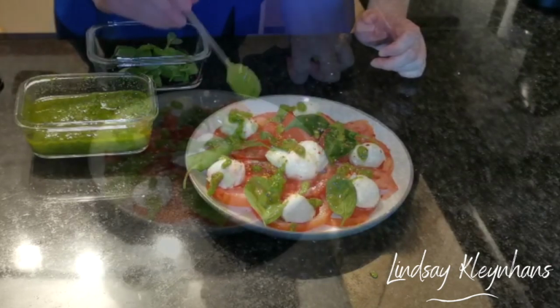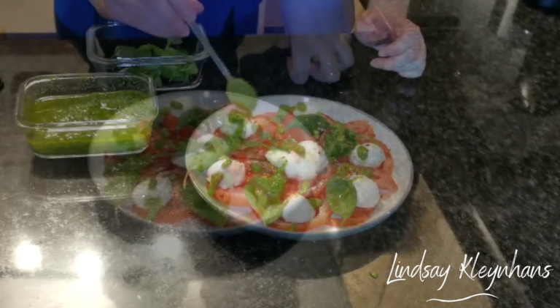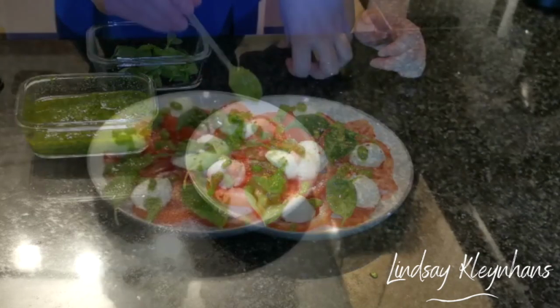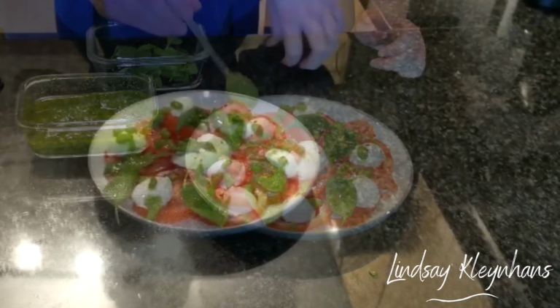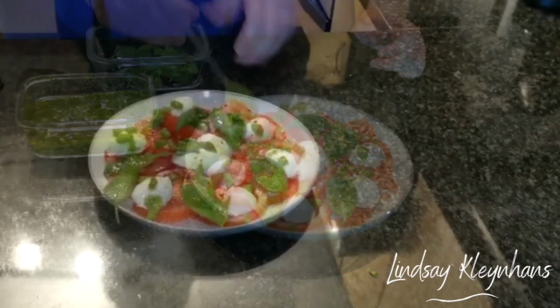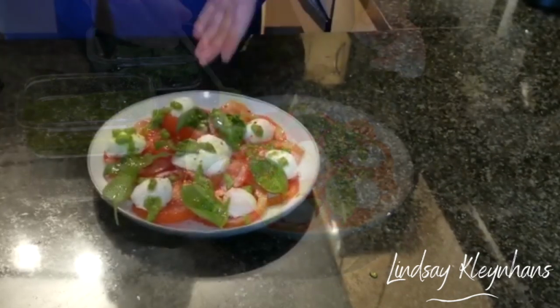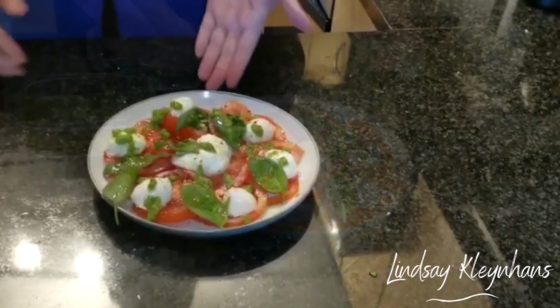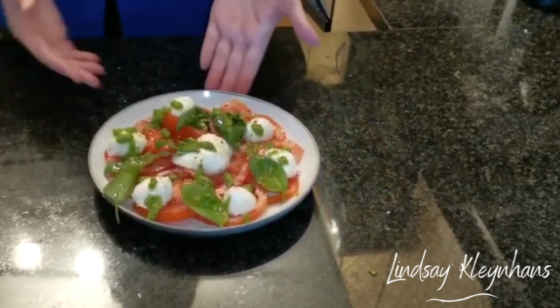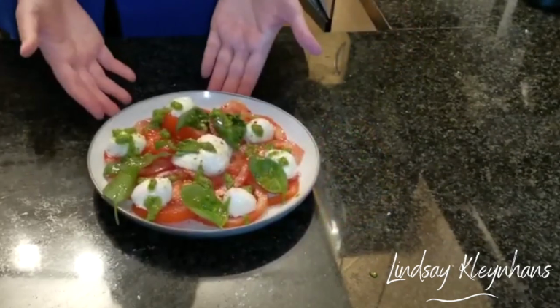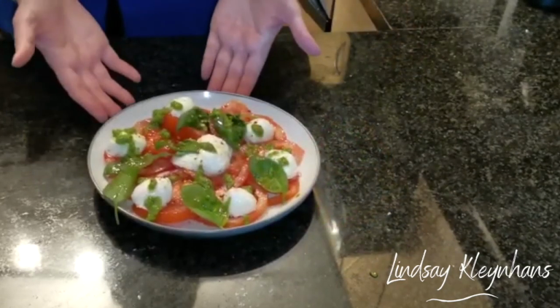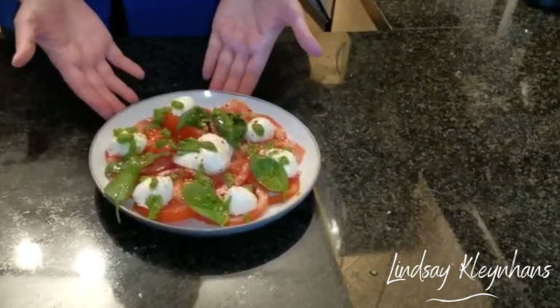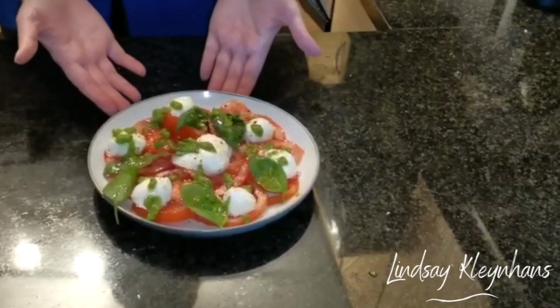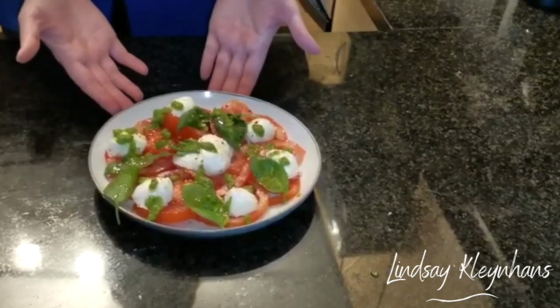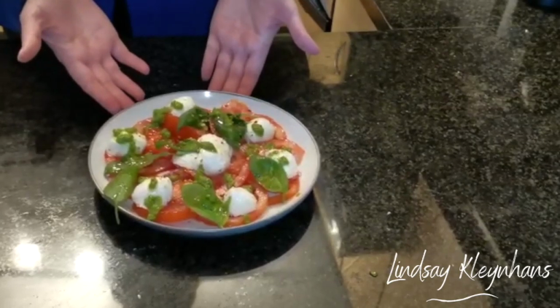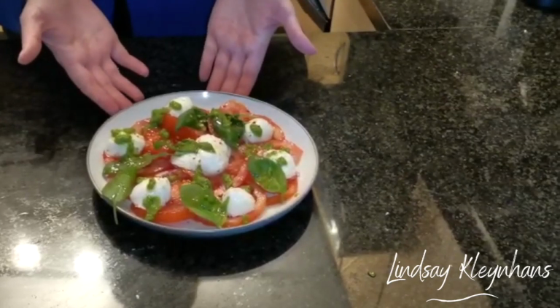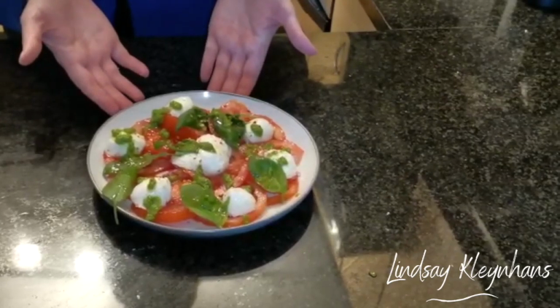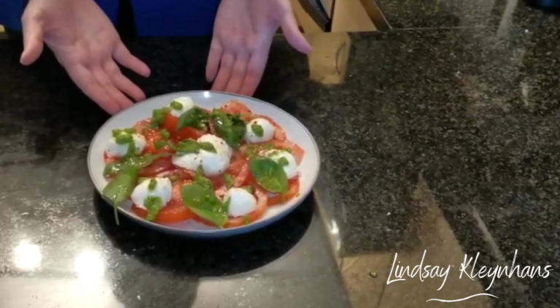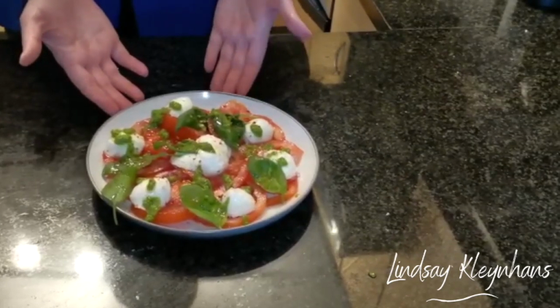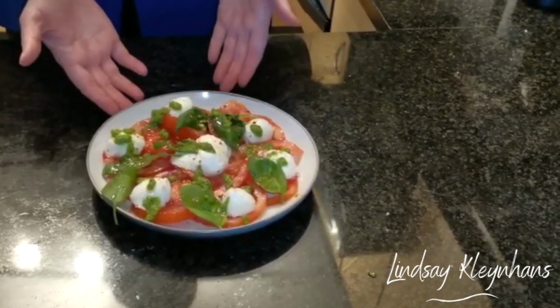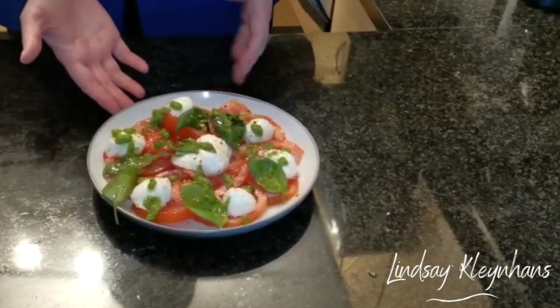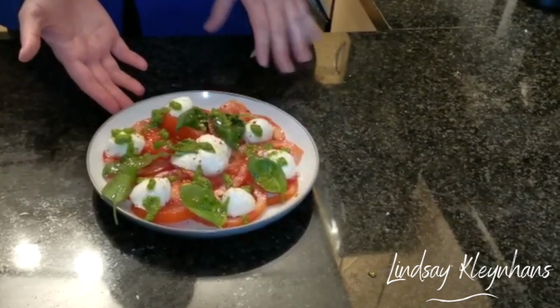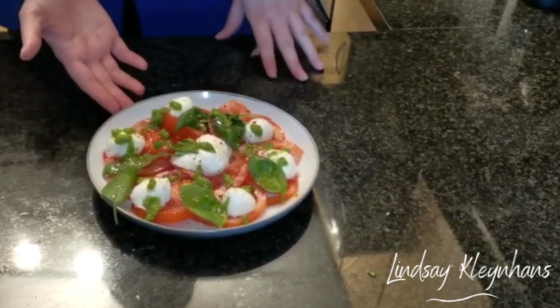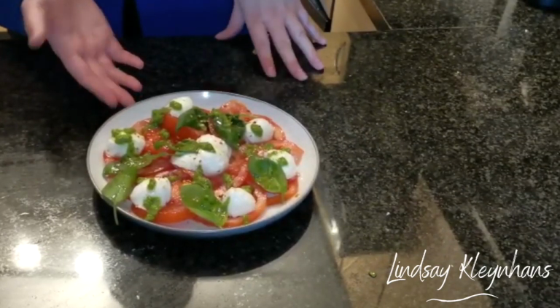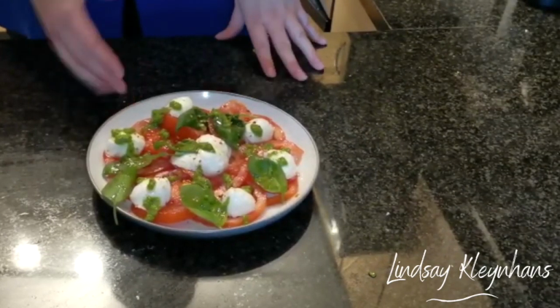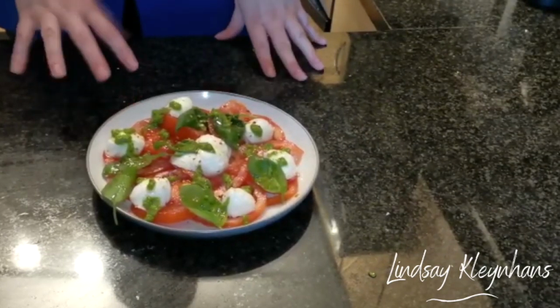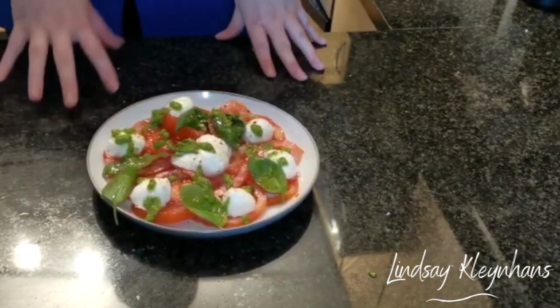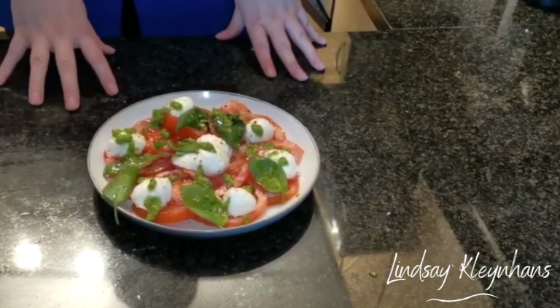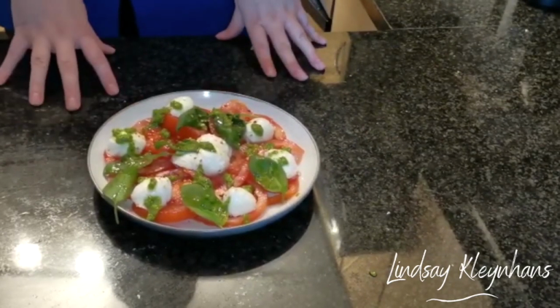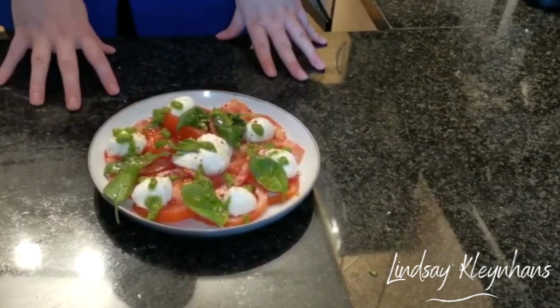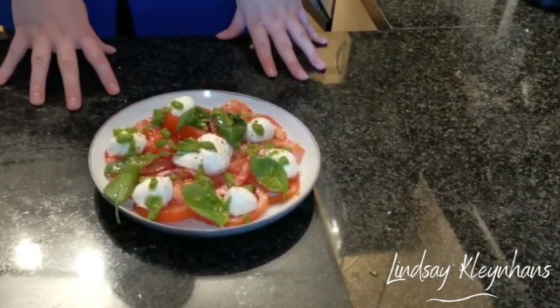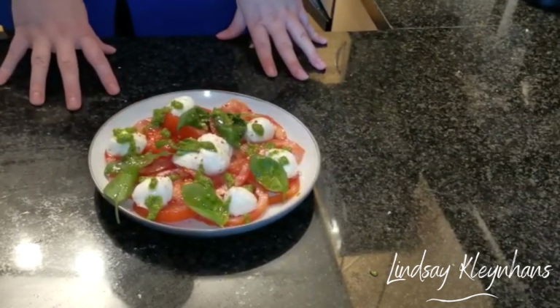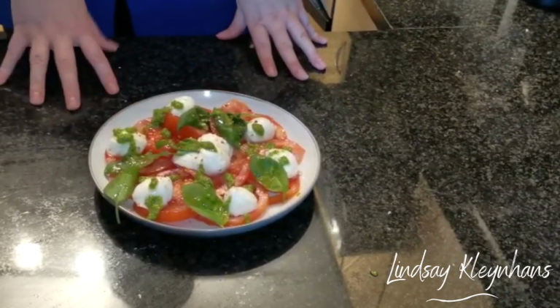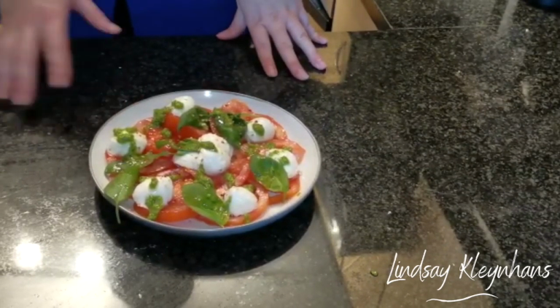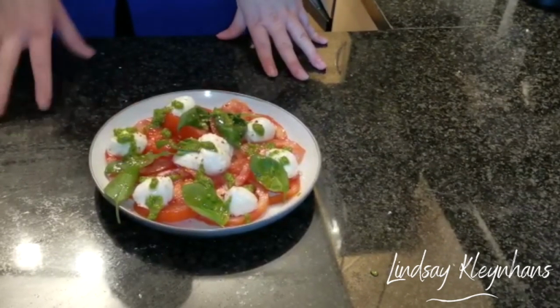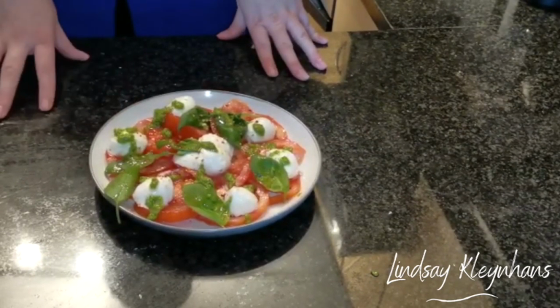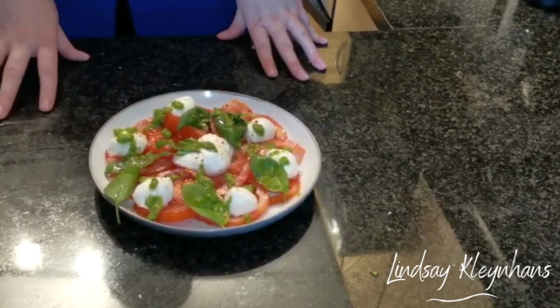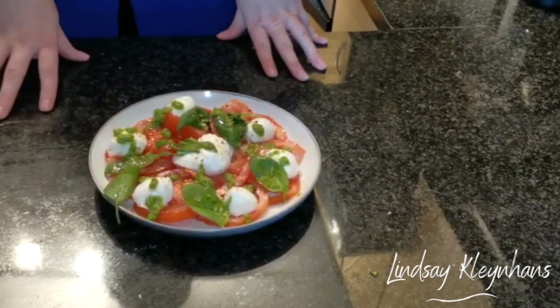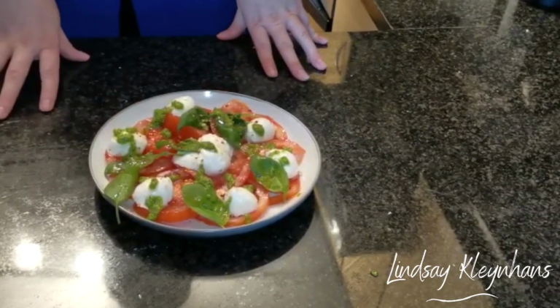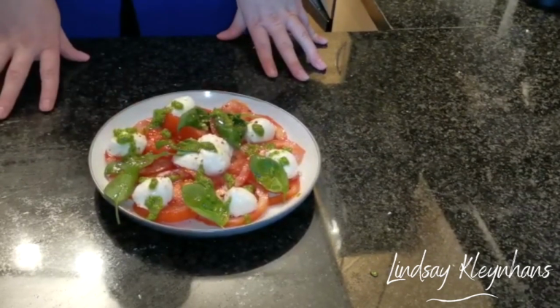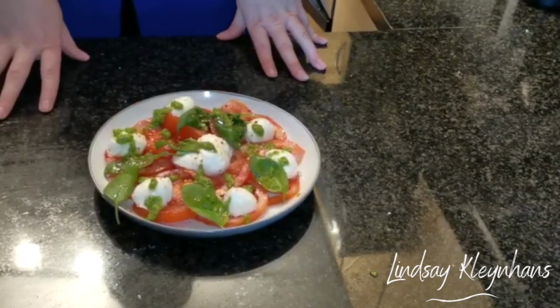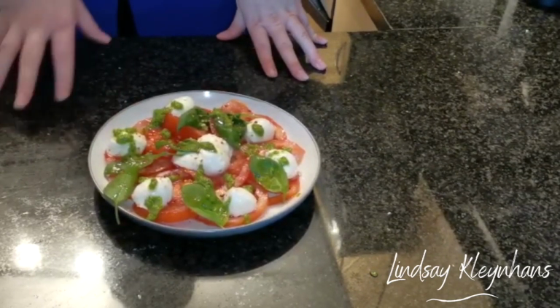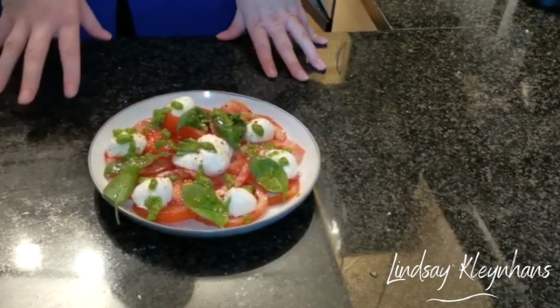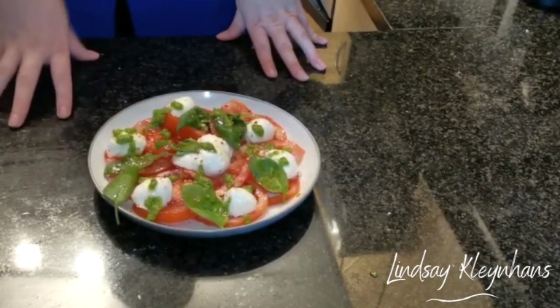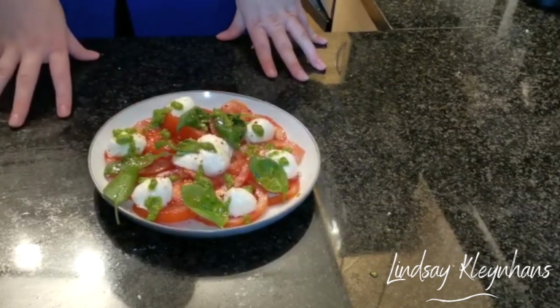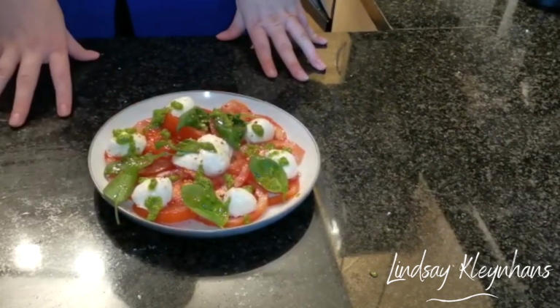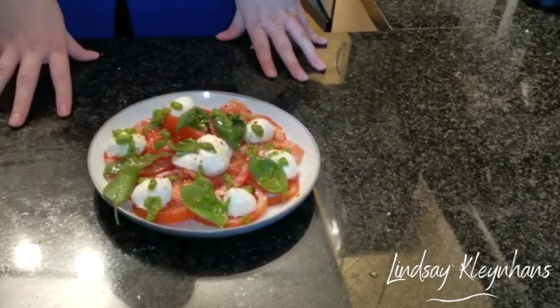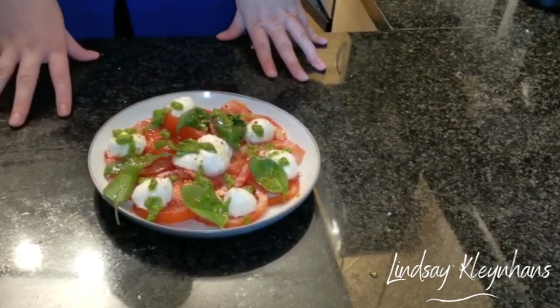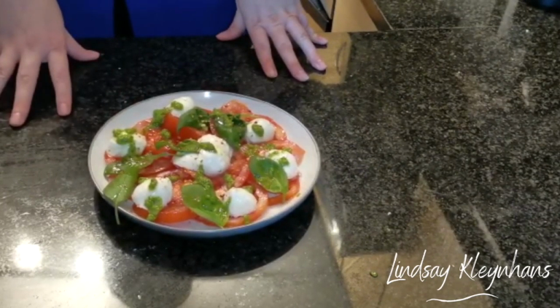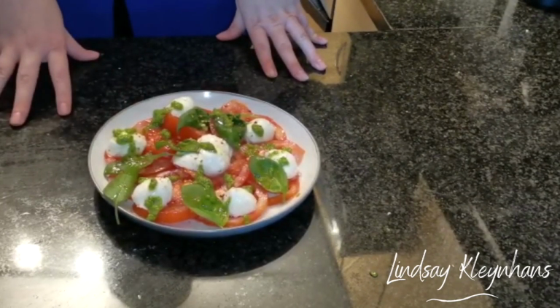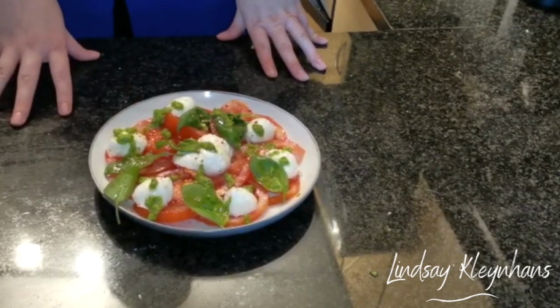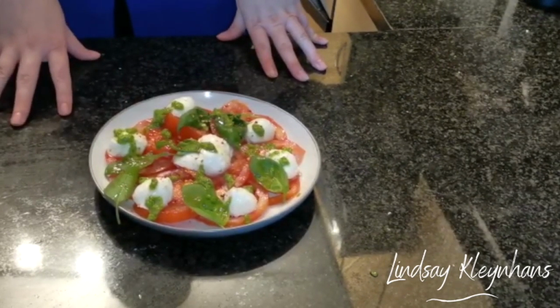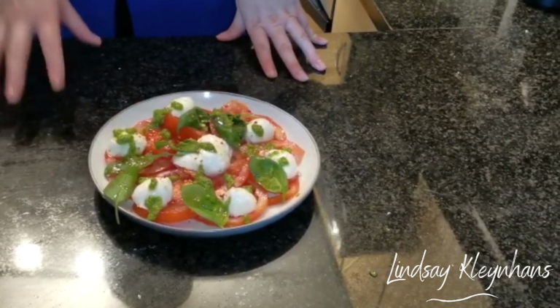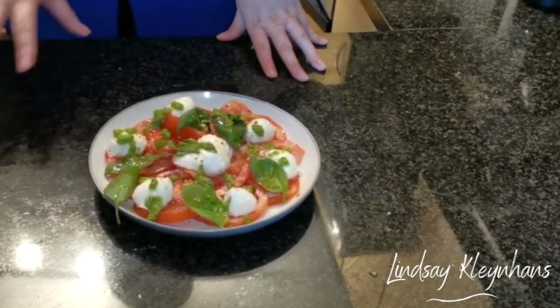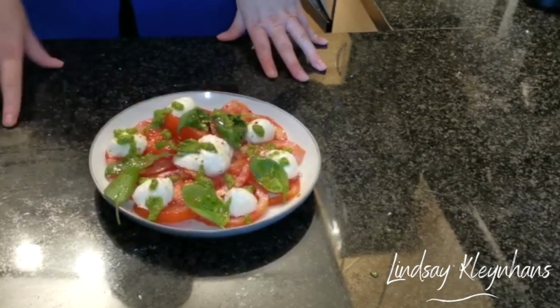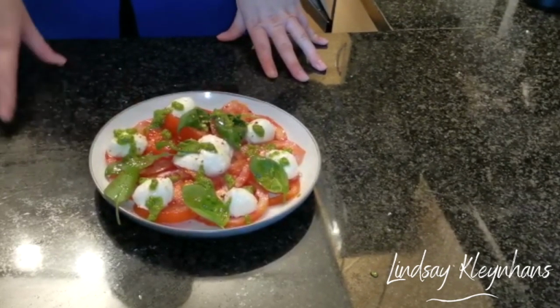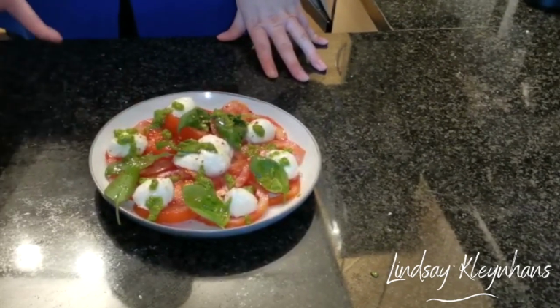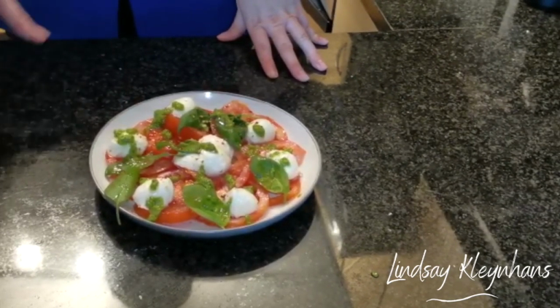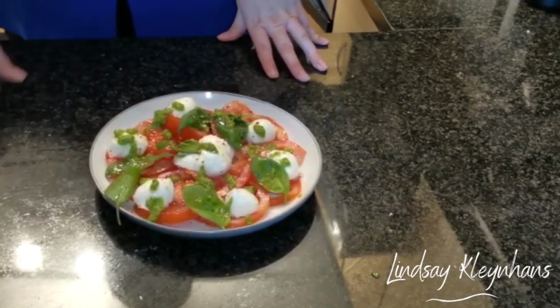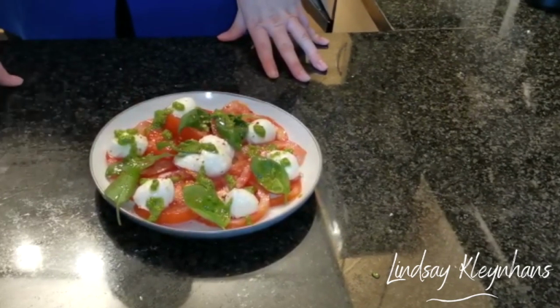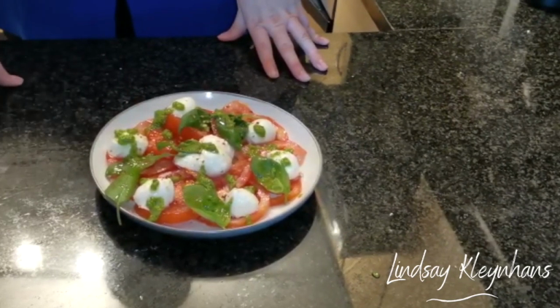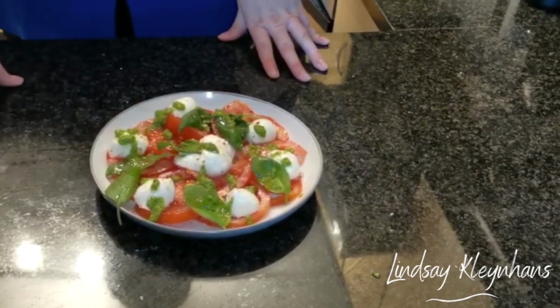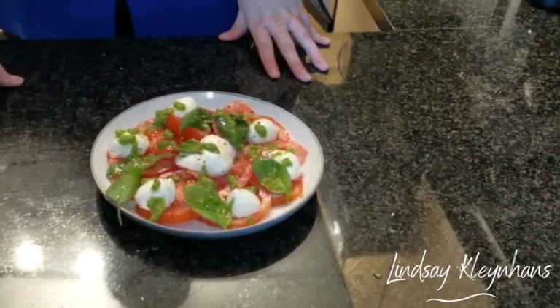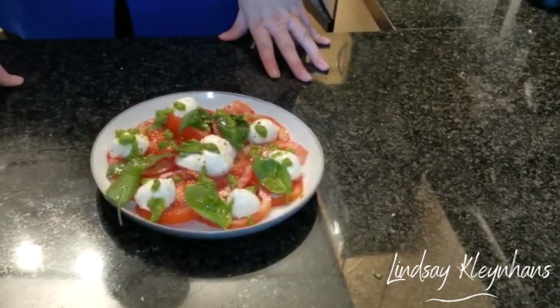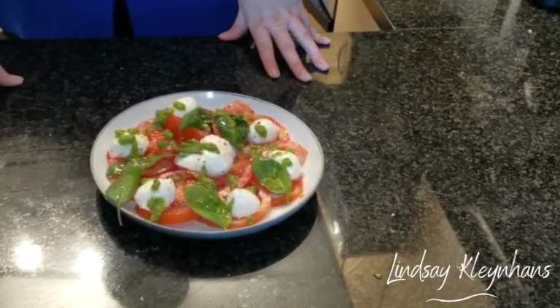And just like that, you have a beautiful salad that can be served as a main meal for lunch or as a side salad to a main dish.